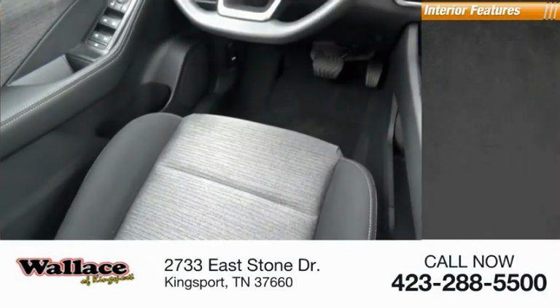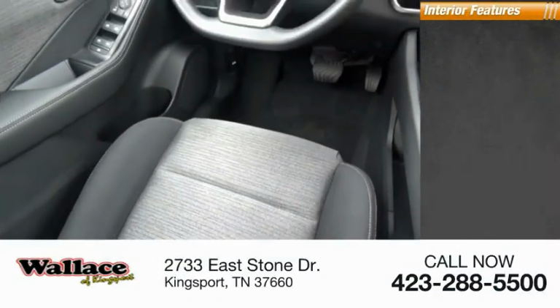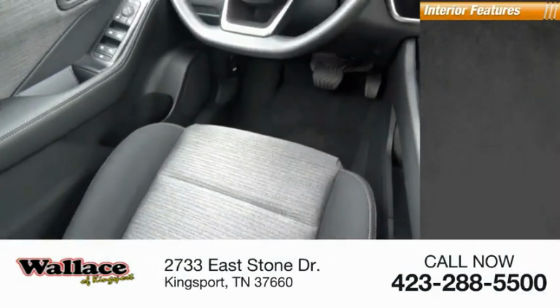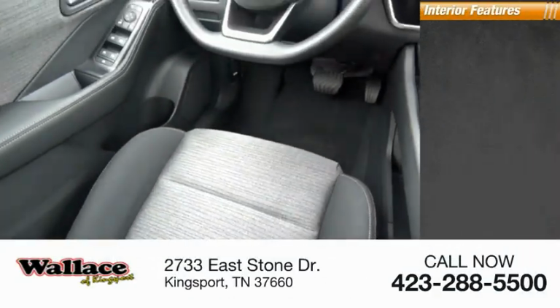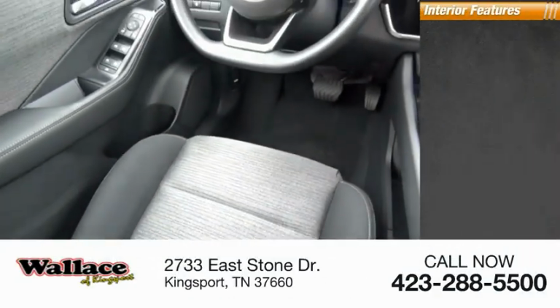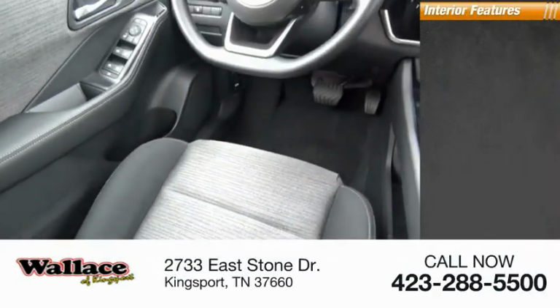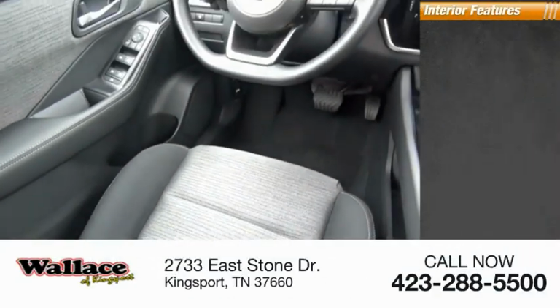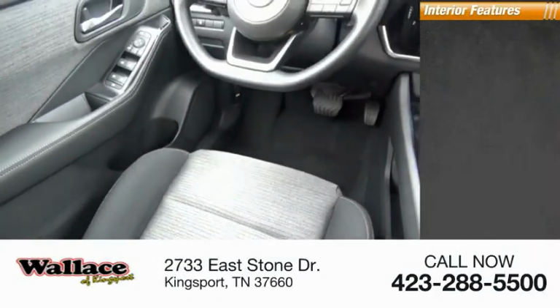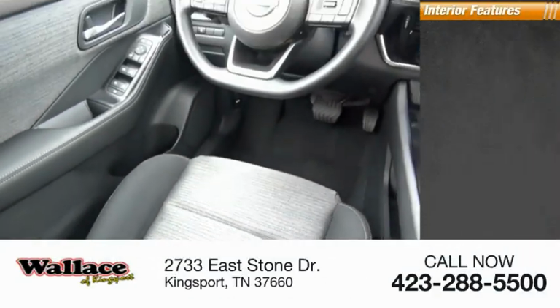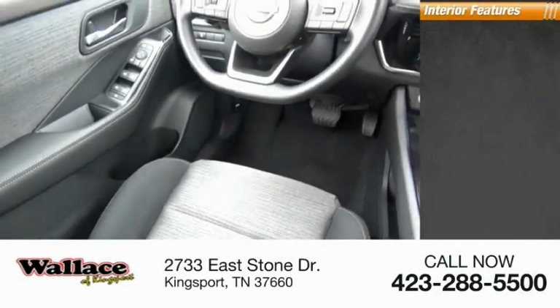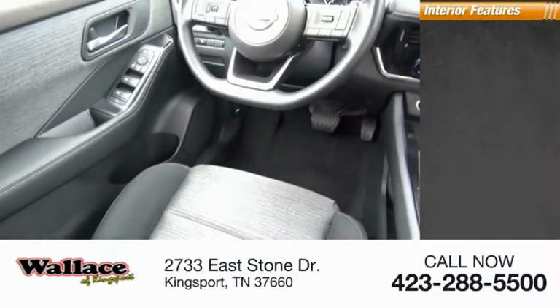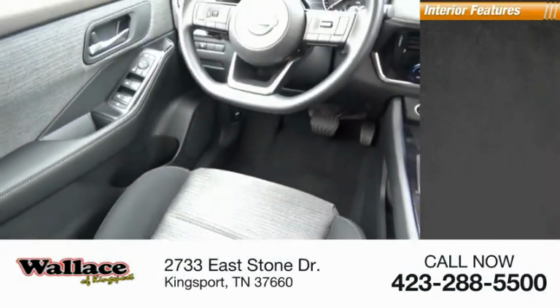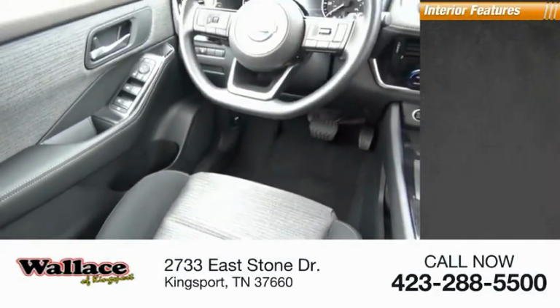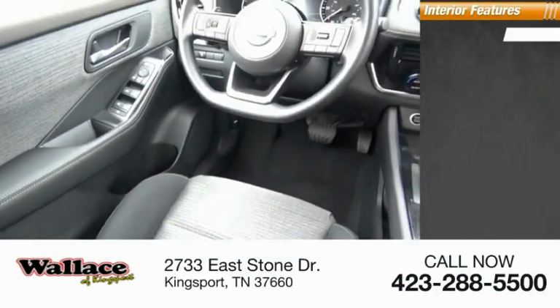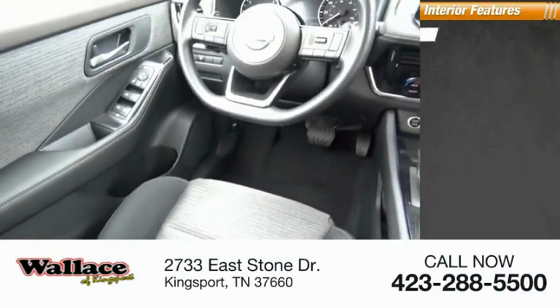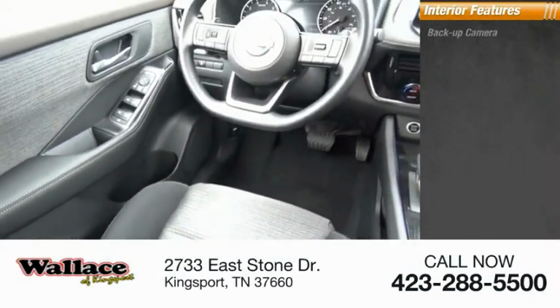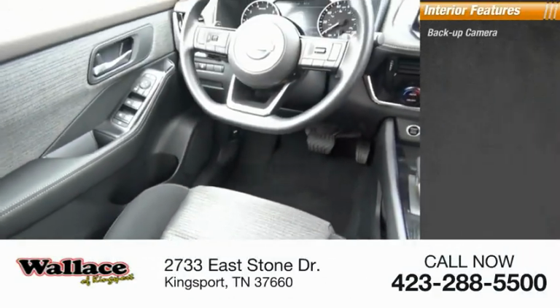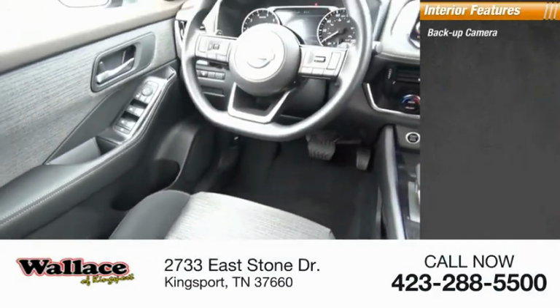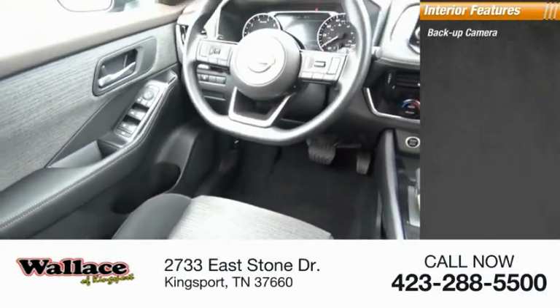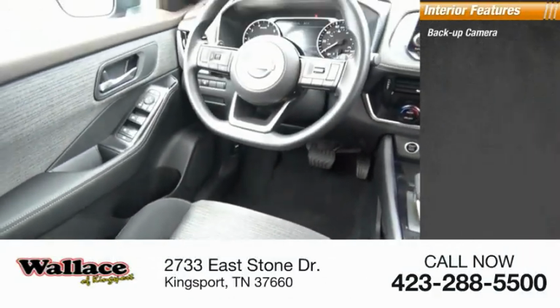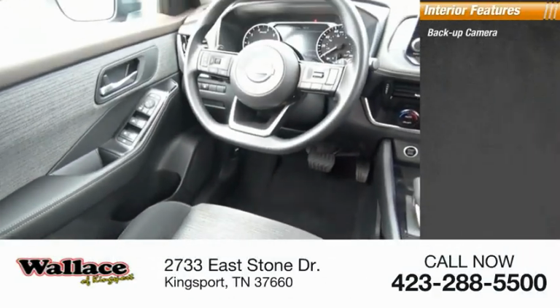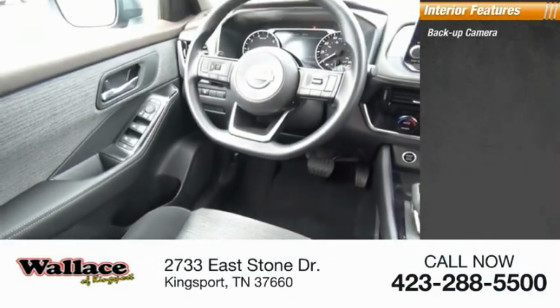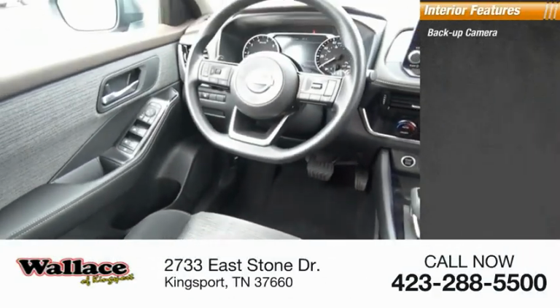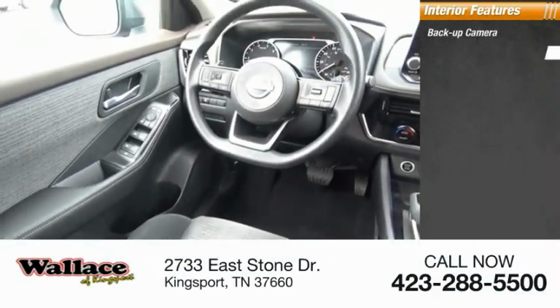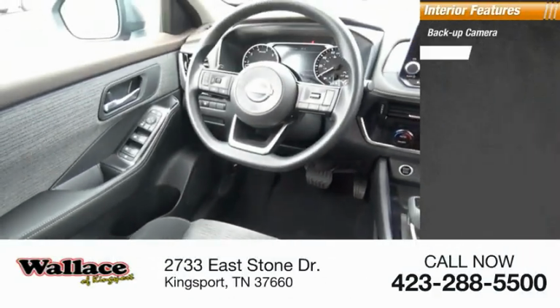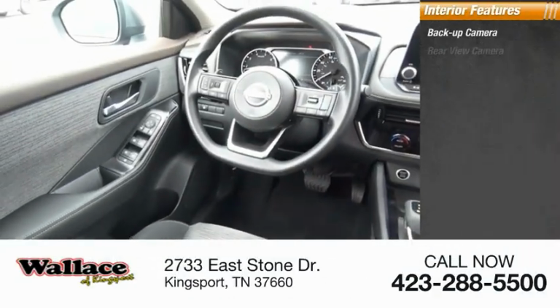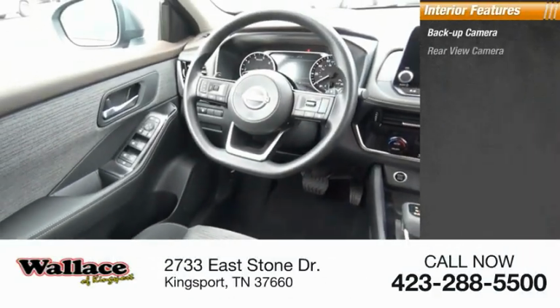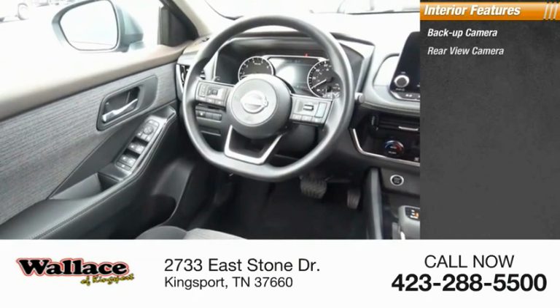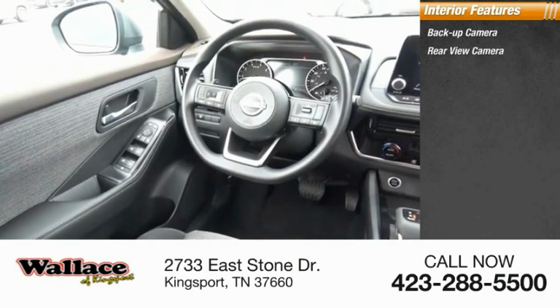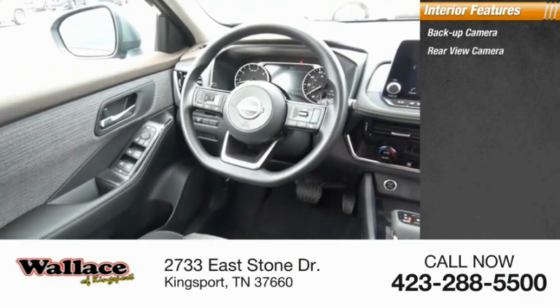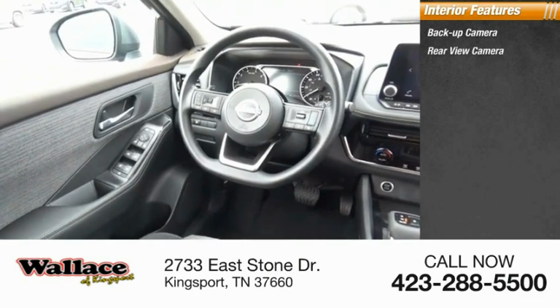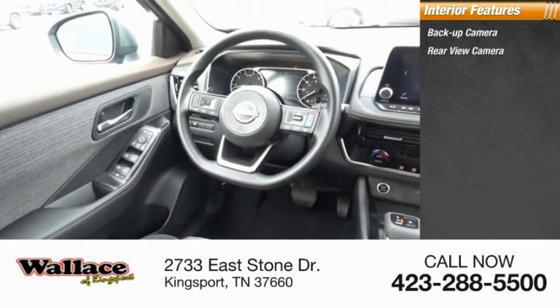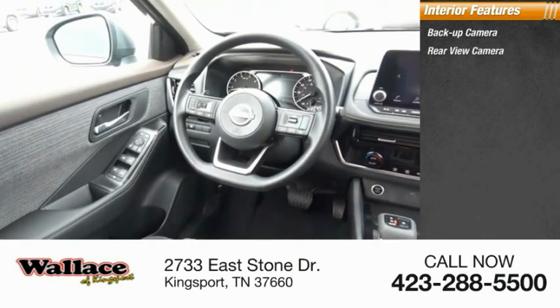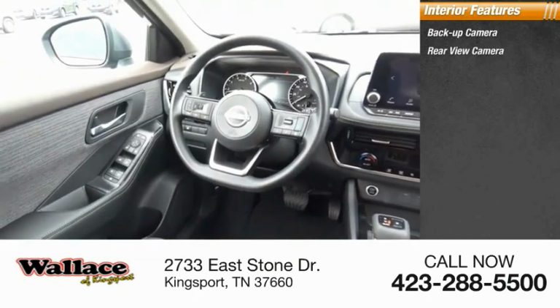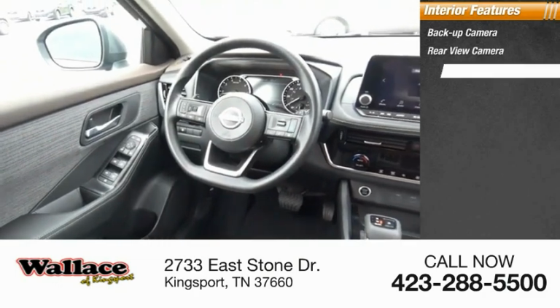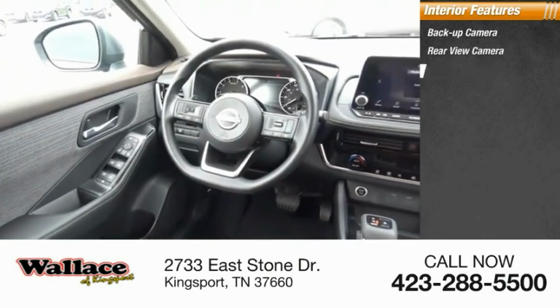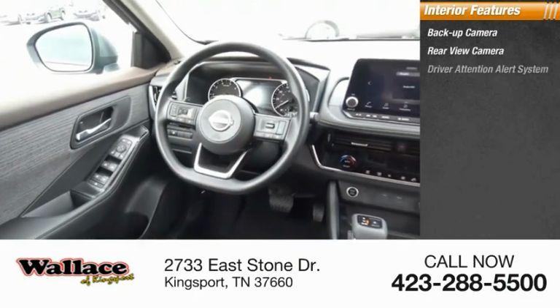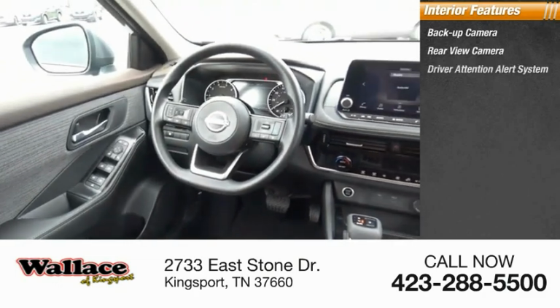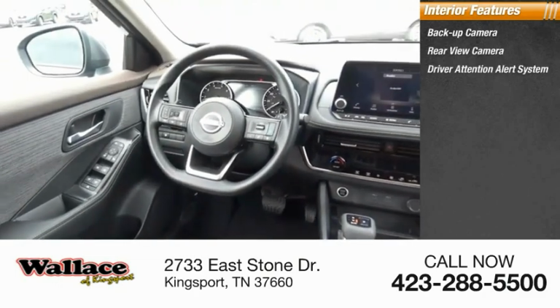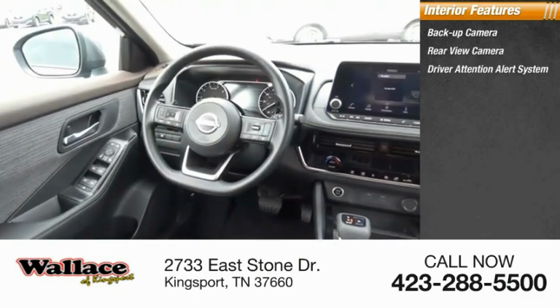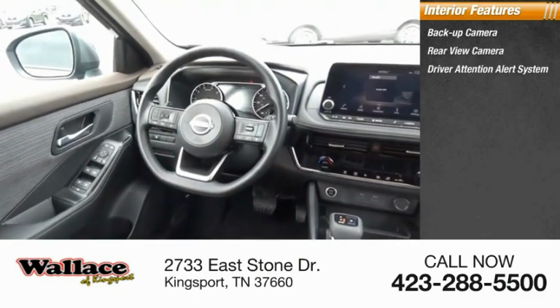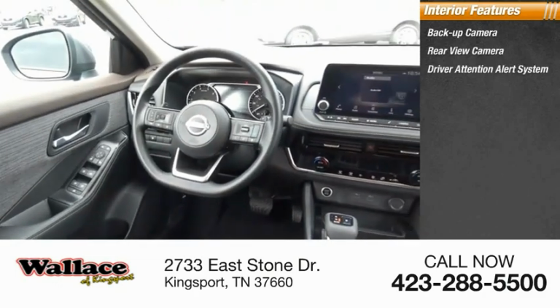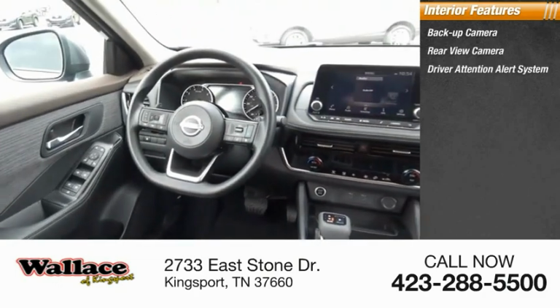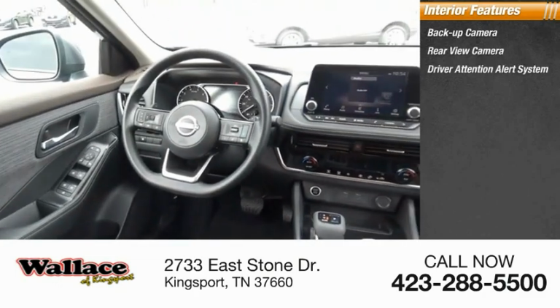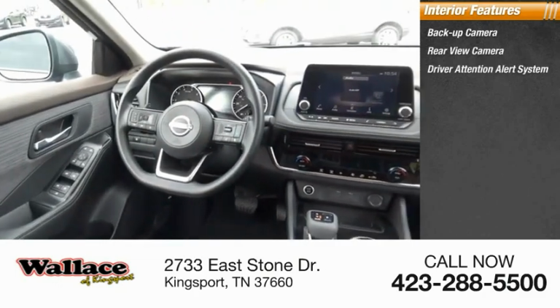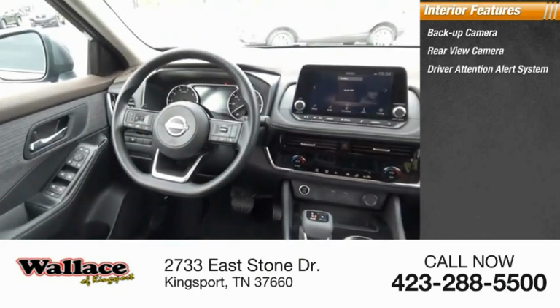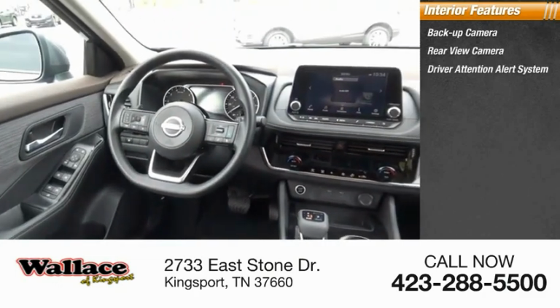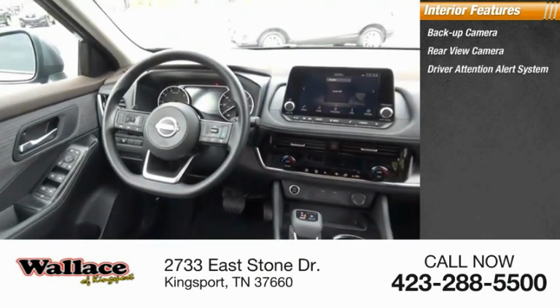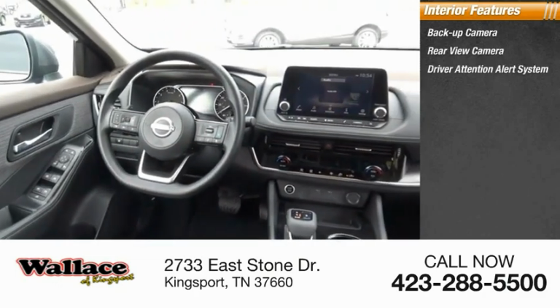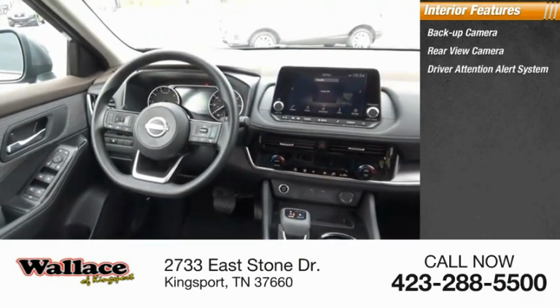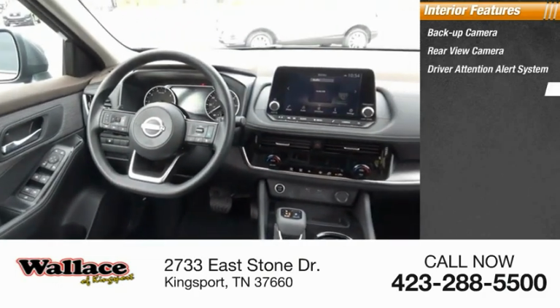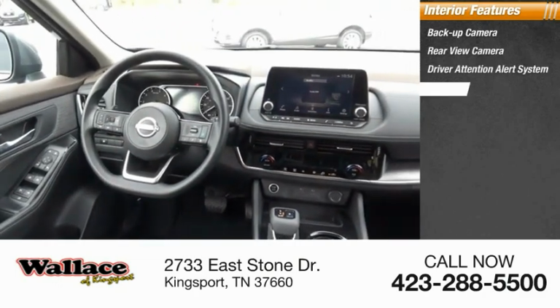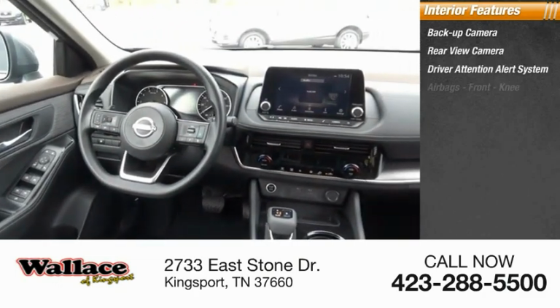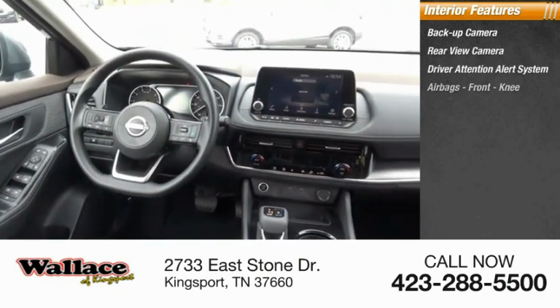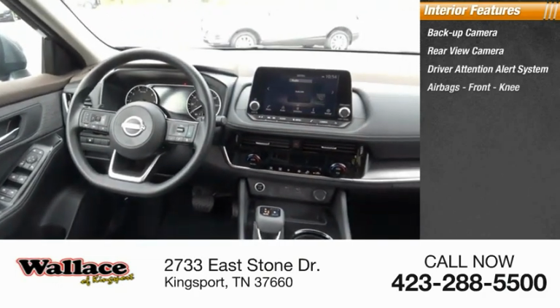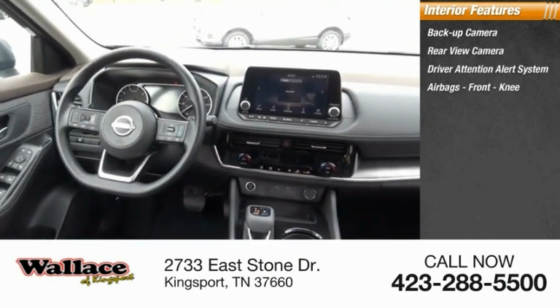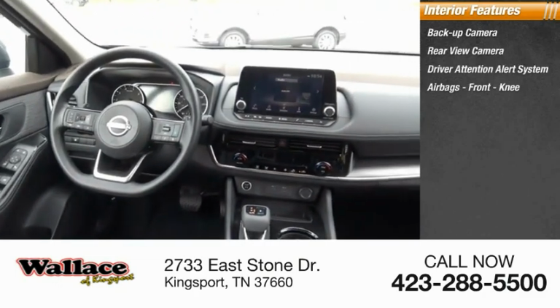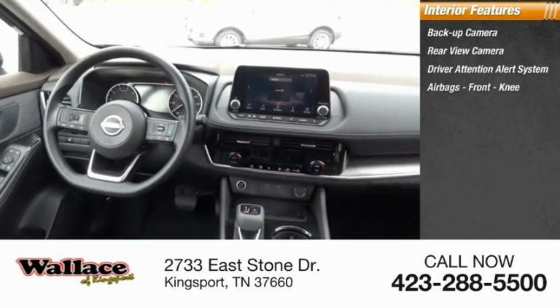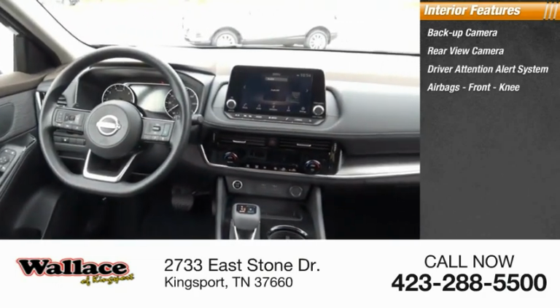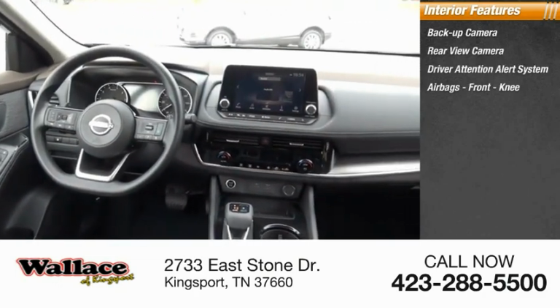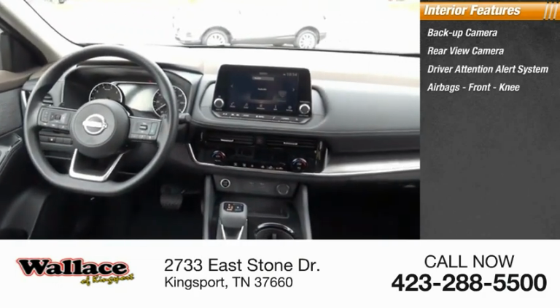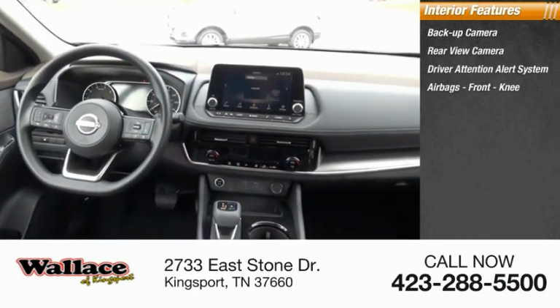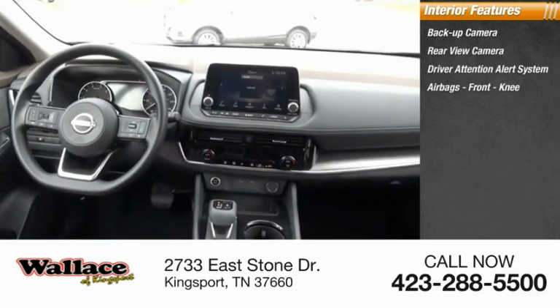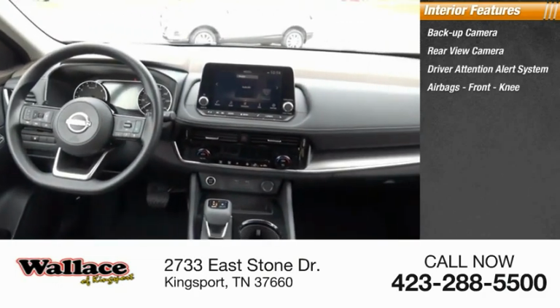Inside you'll find a backup camera, driver attention alert system, airbags, and front knee airbag.